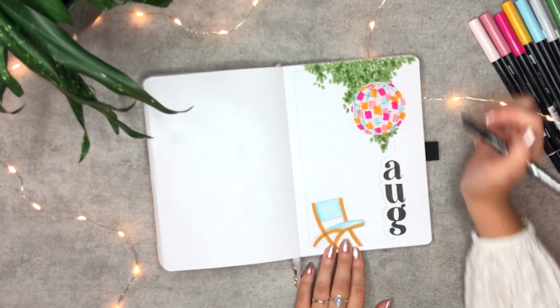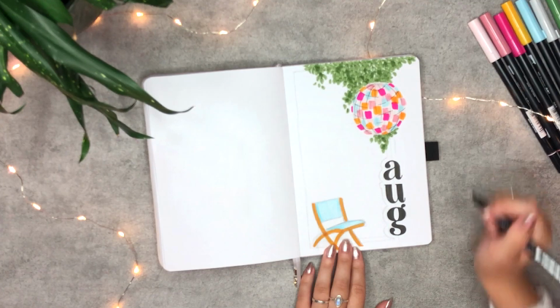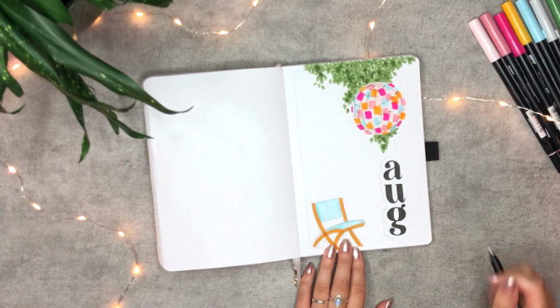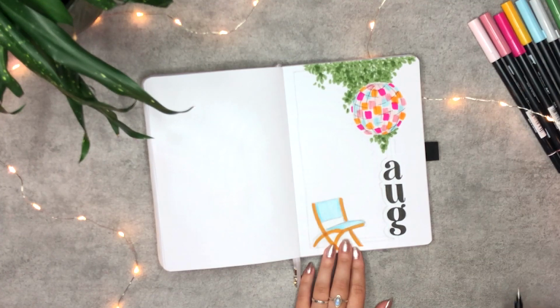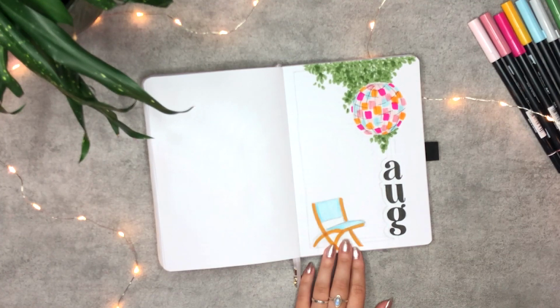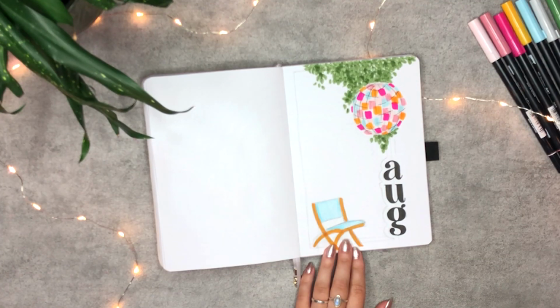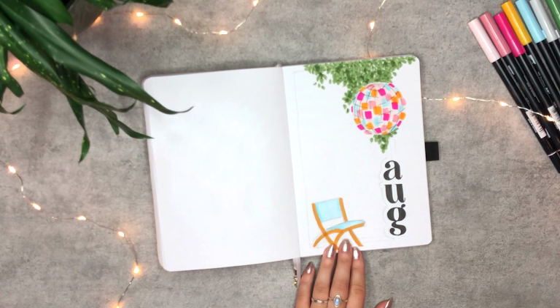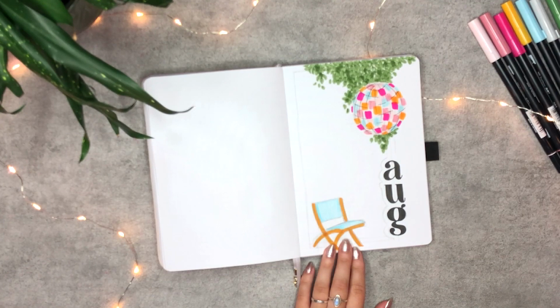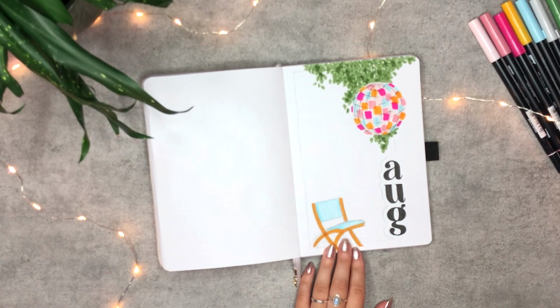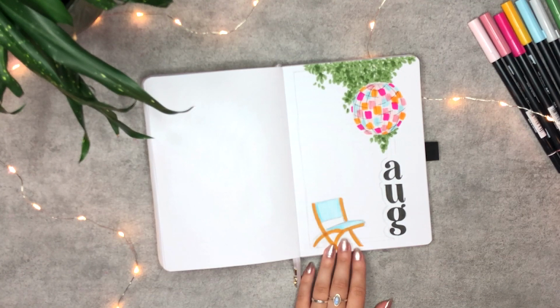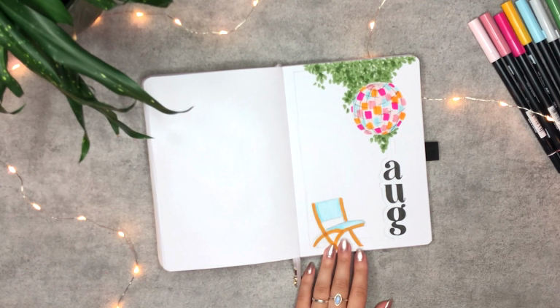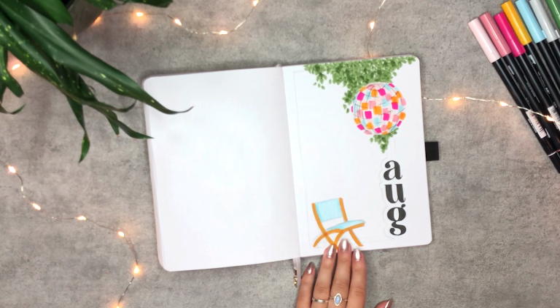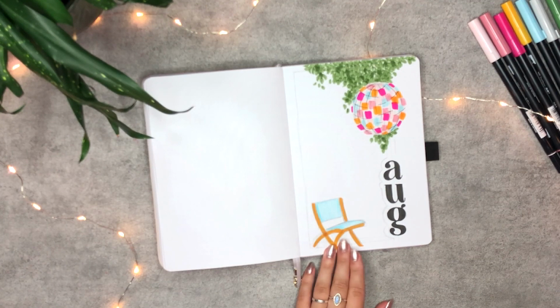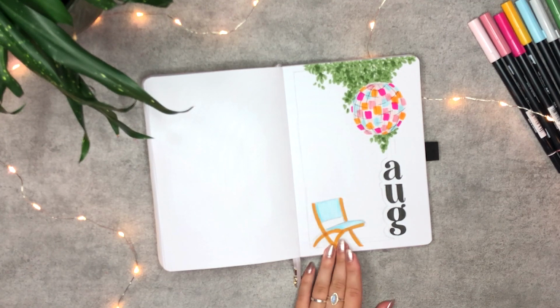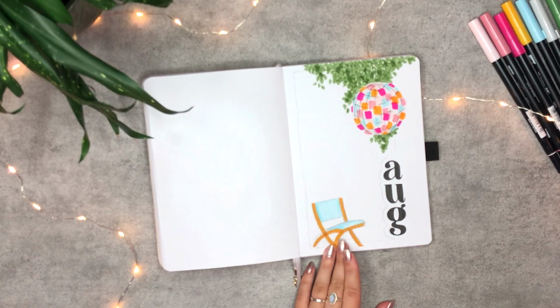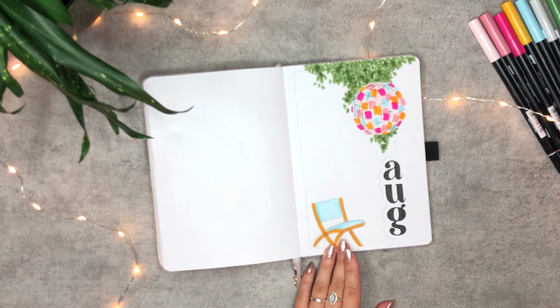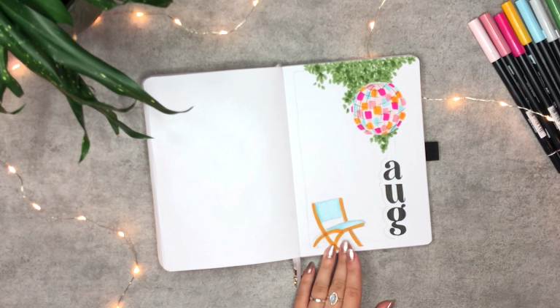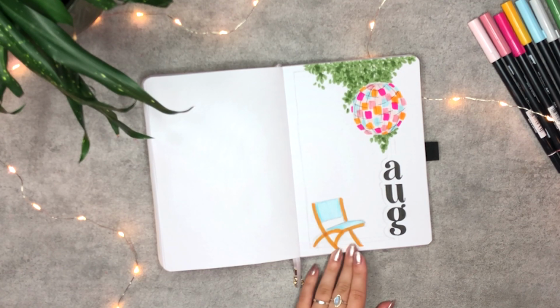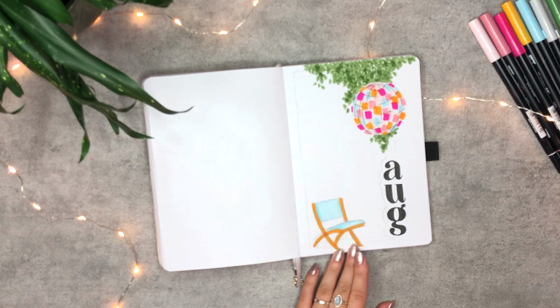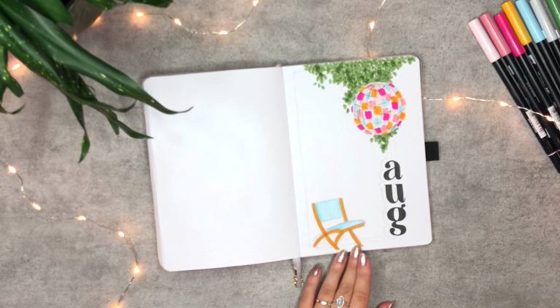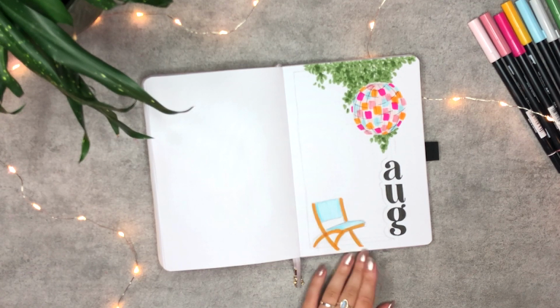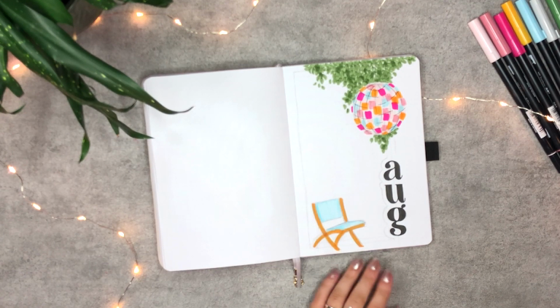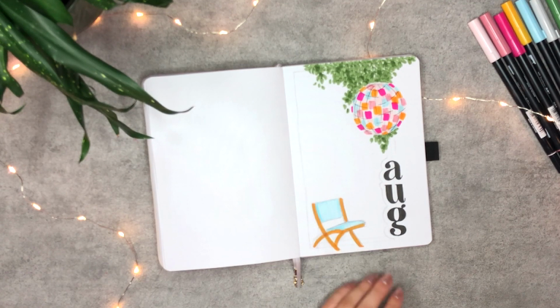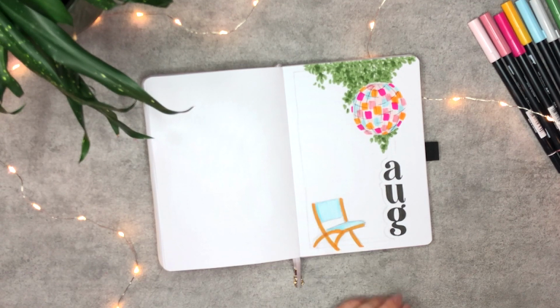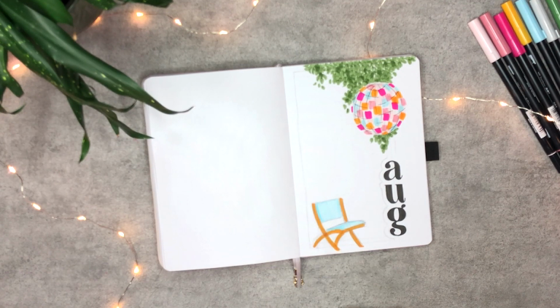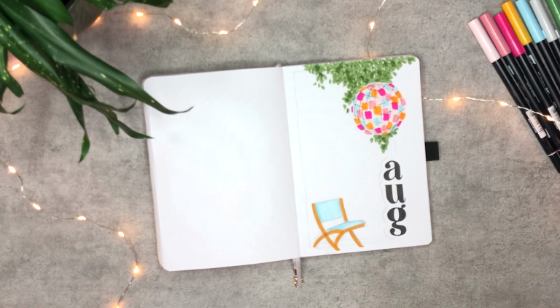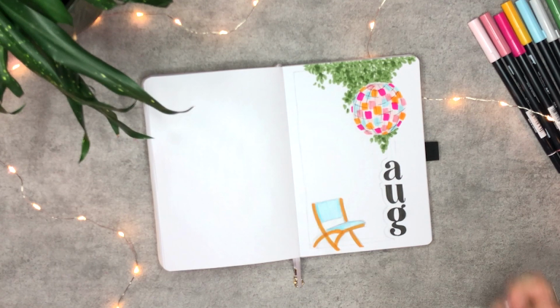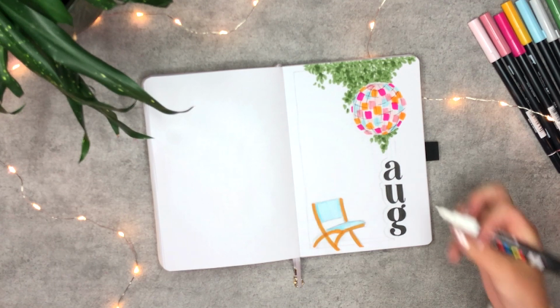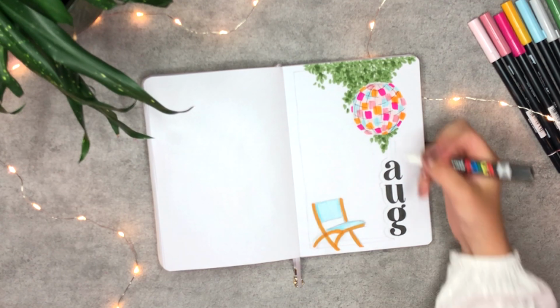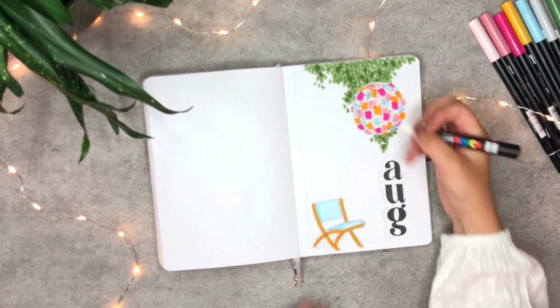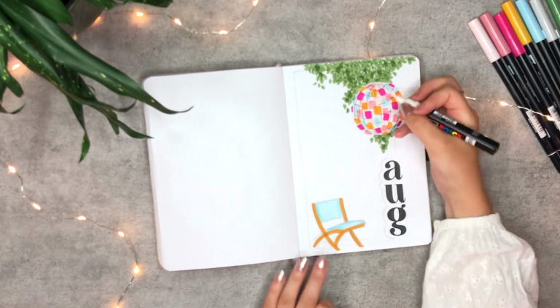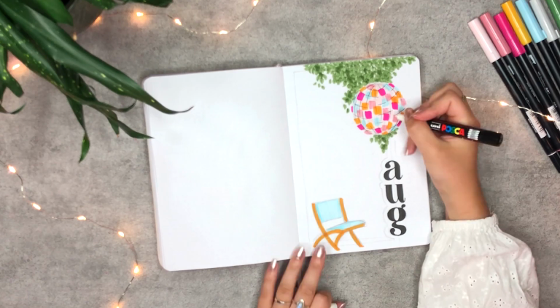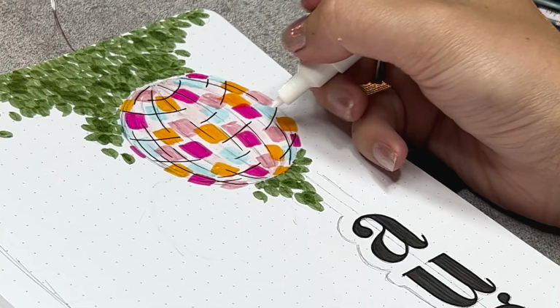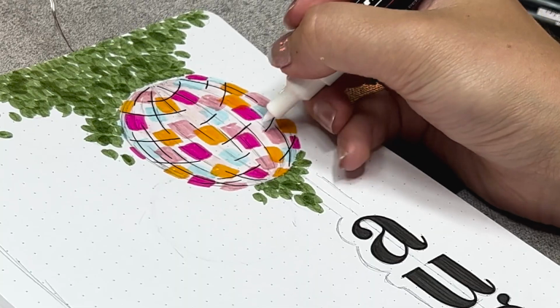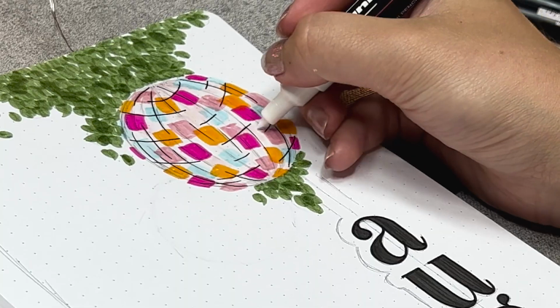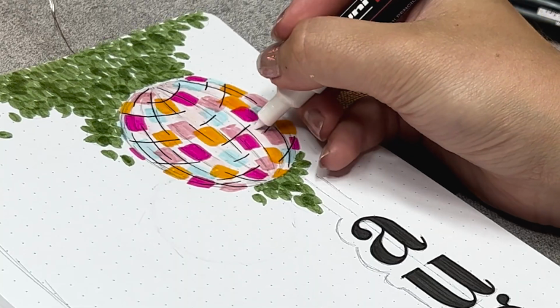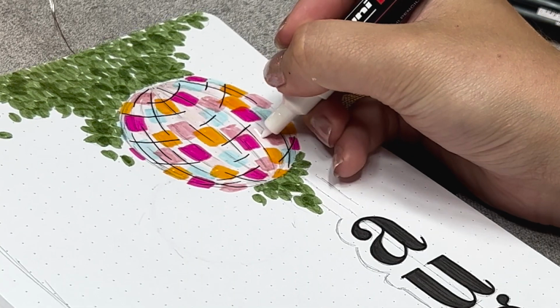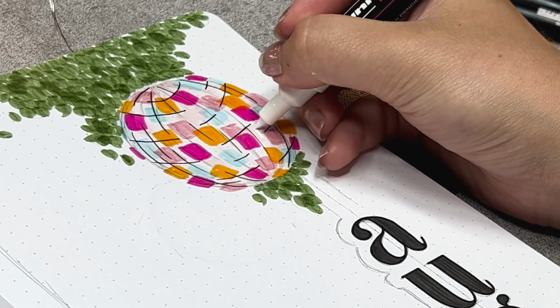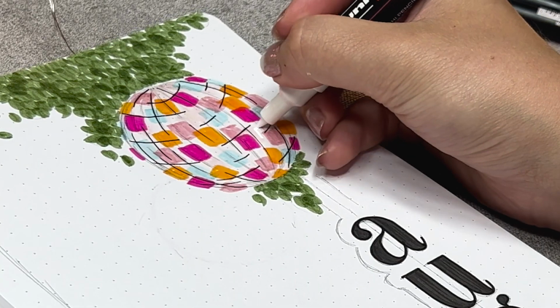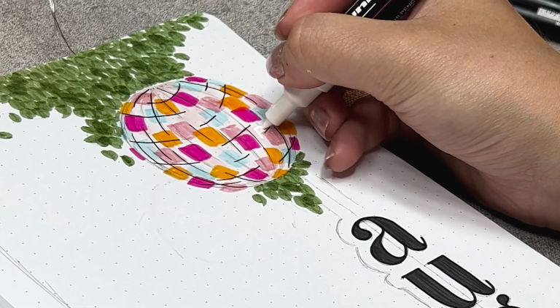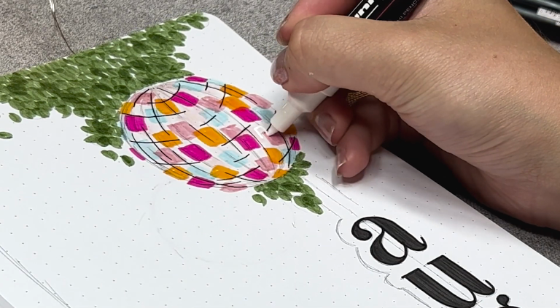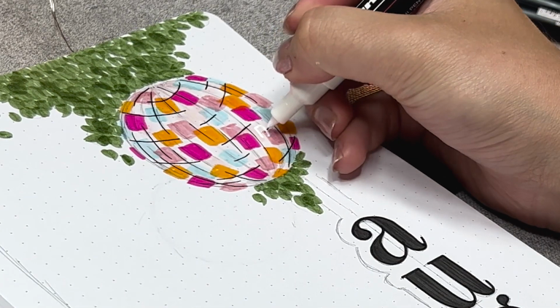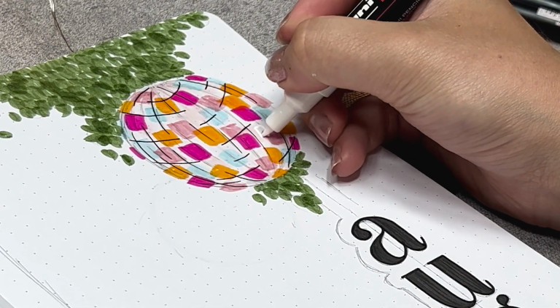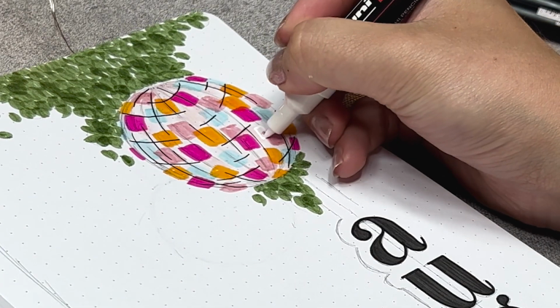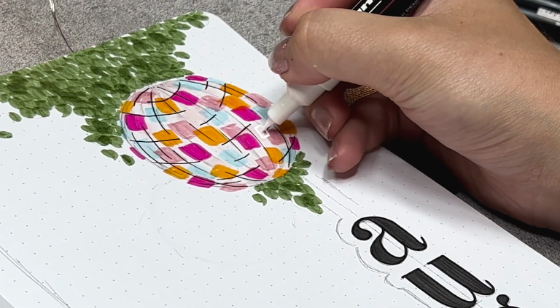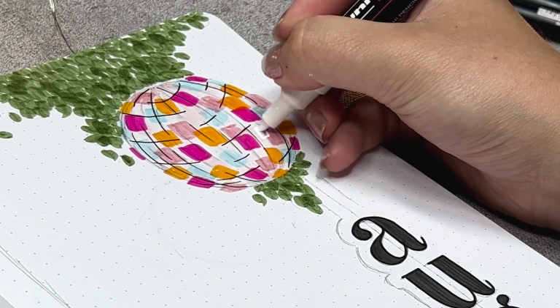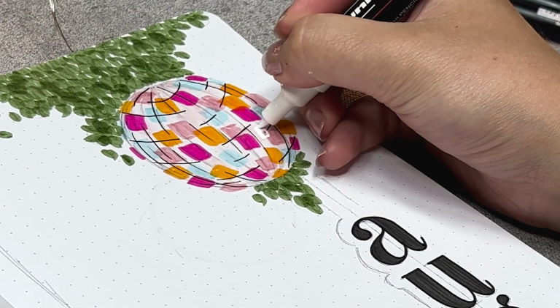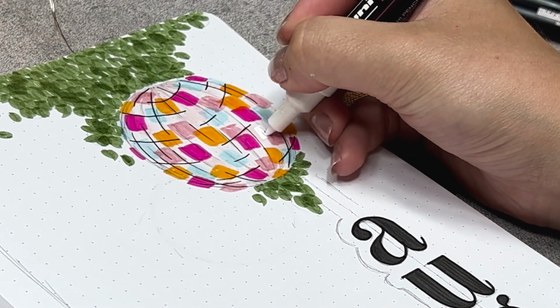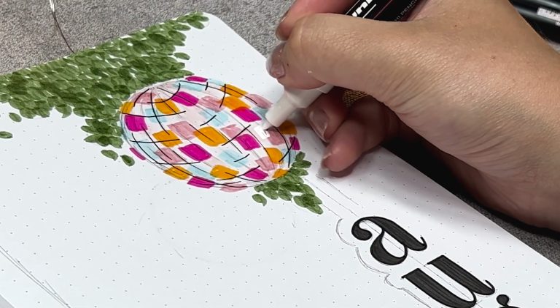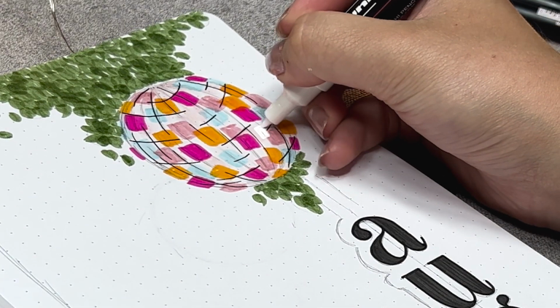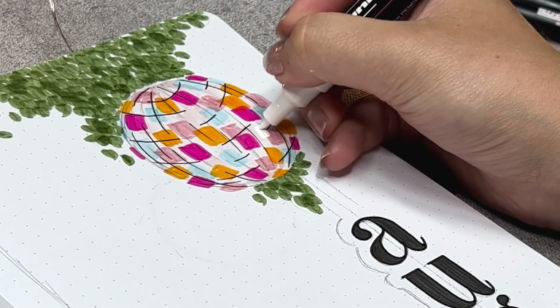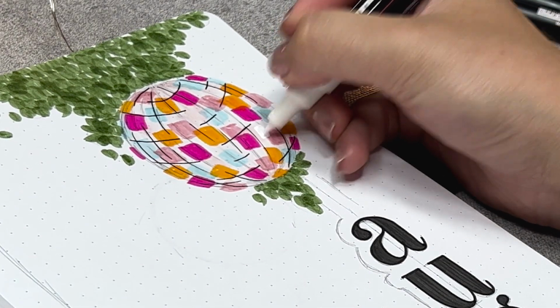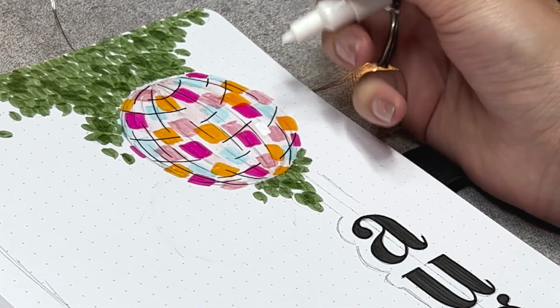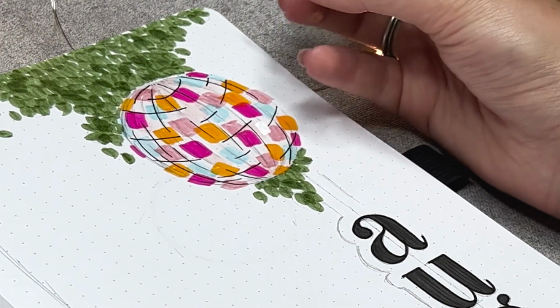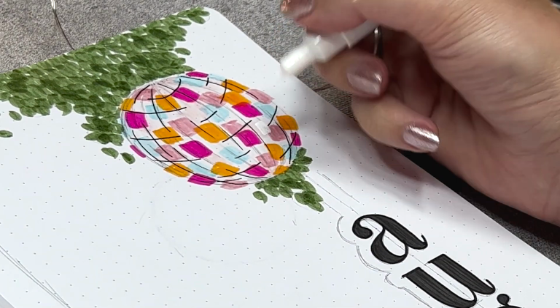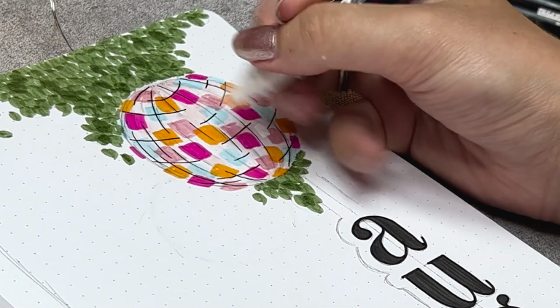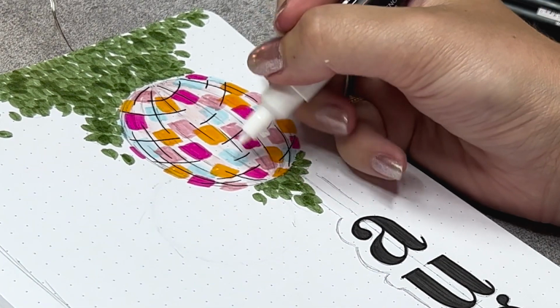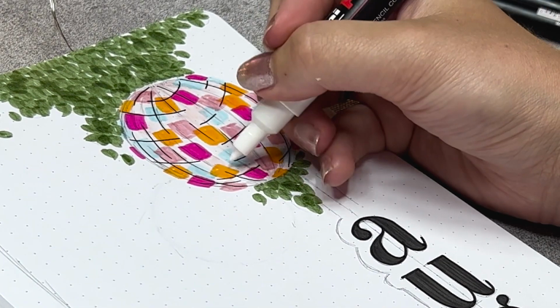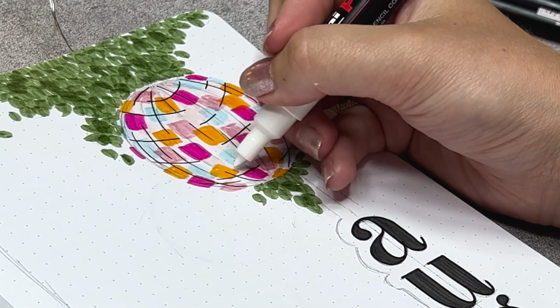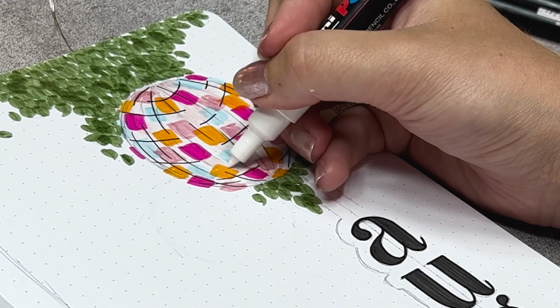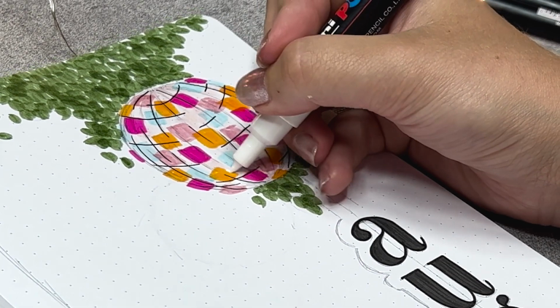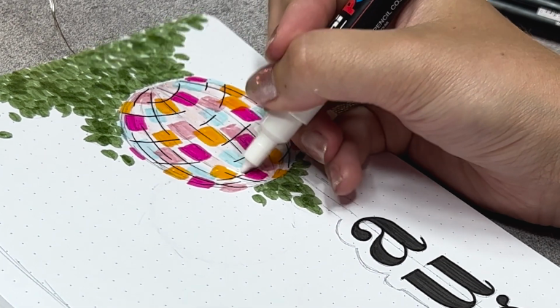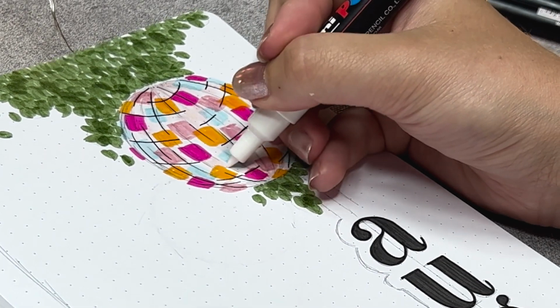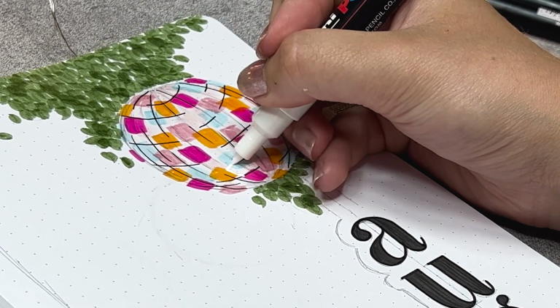For the last finishing touch, I'm adding in some white on top to give it more of that reflection that the disco ball has.